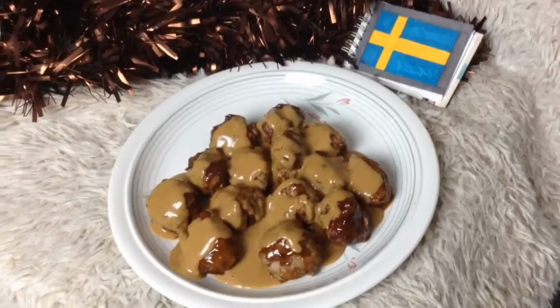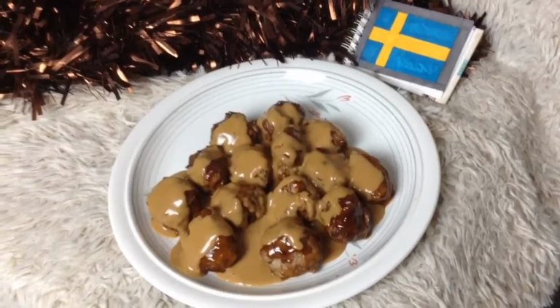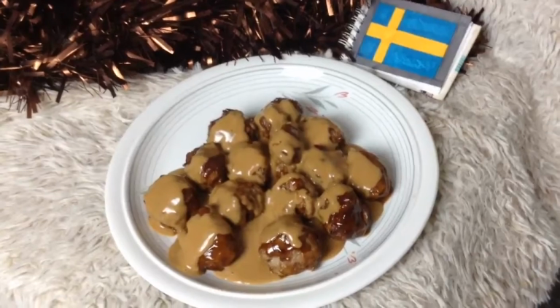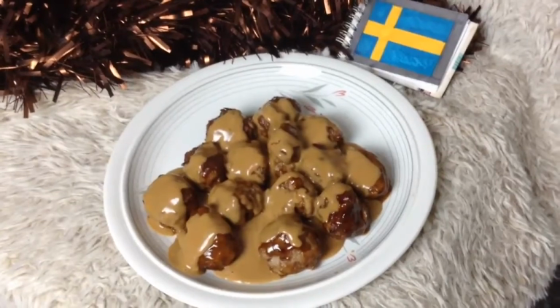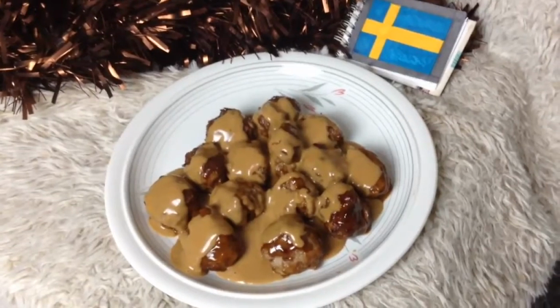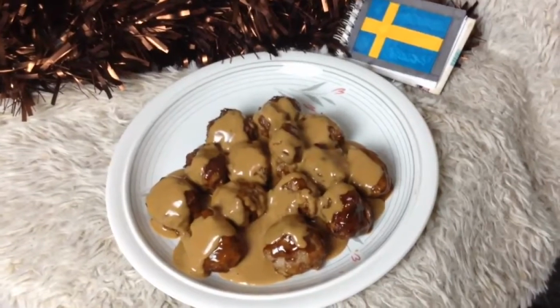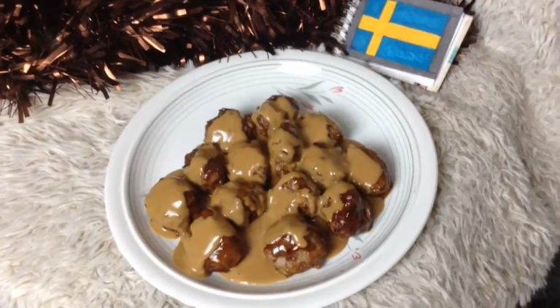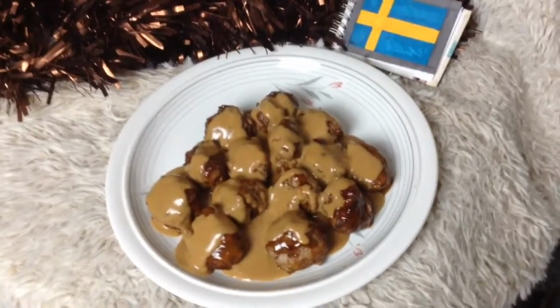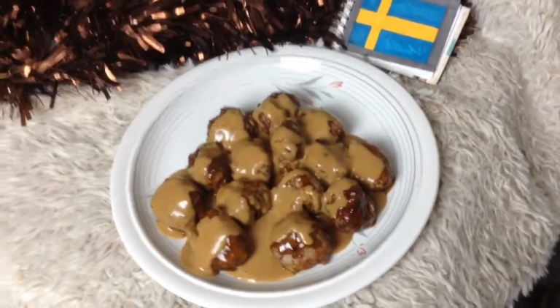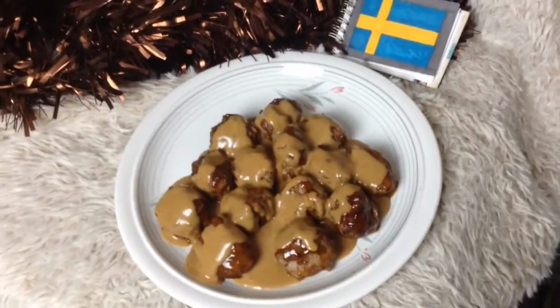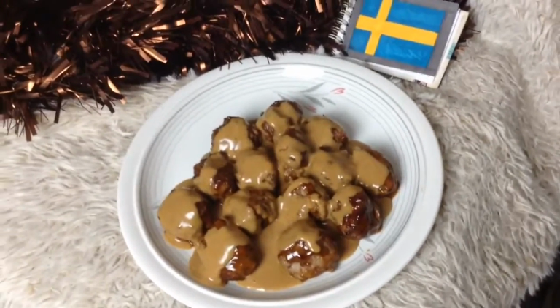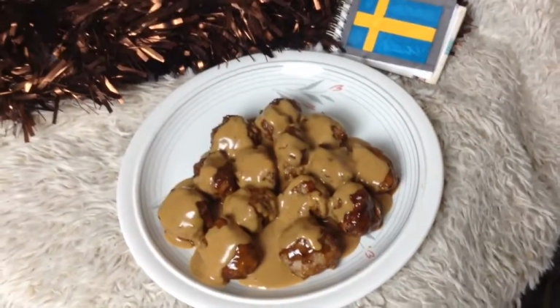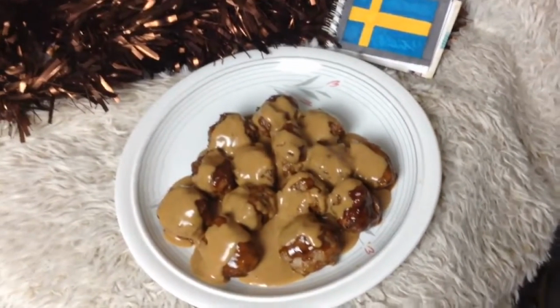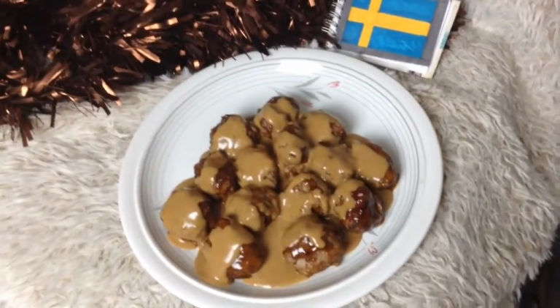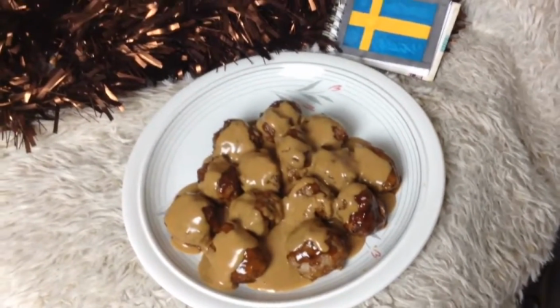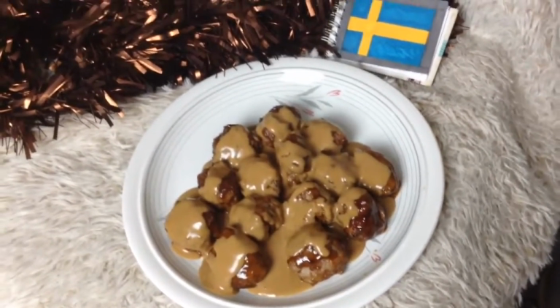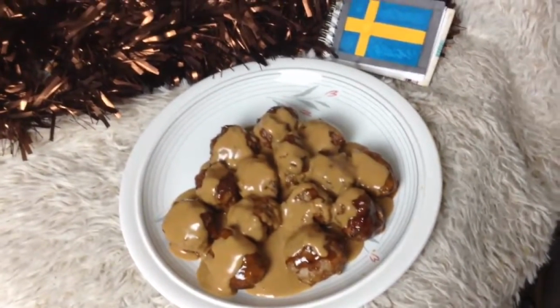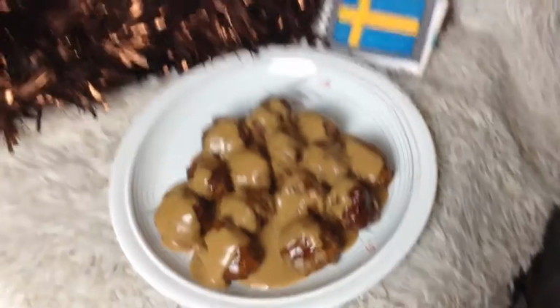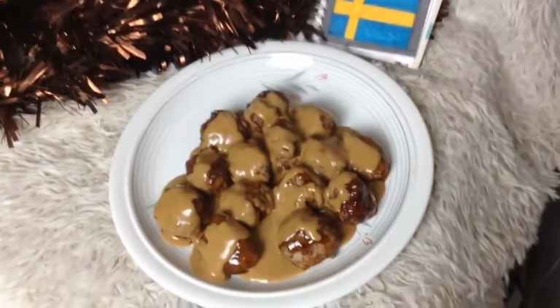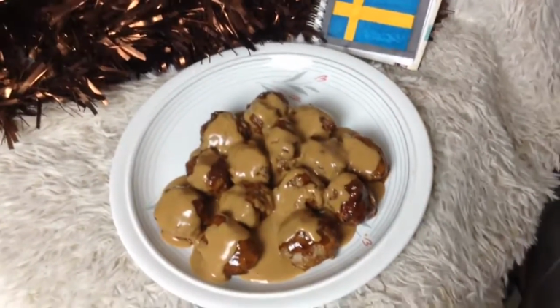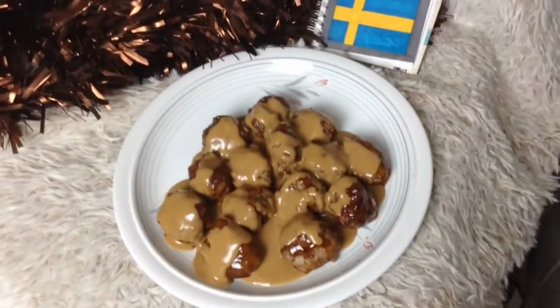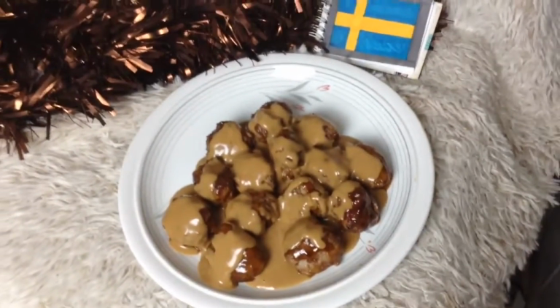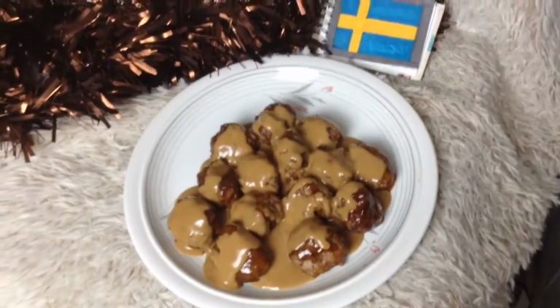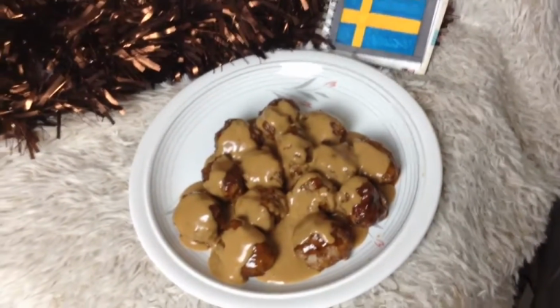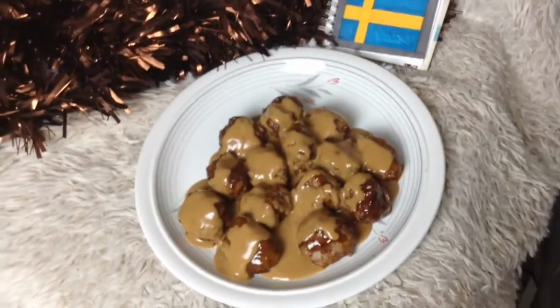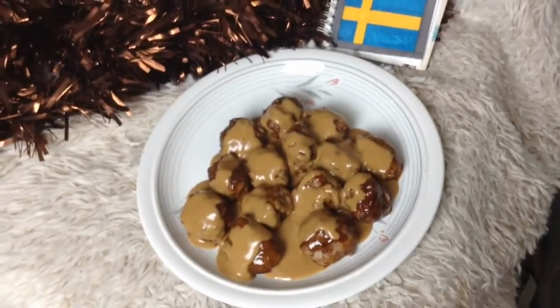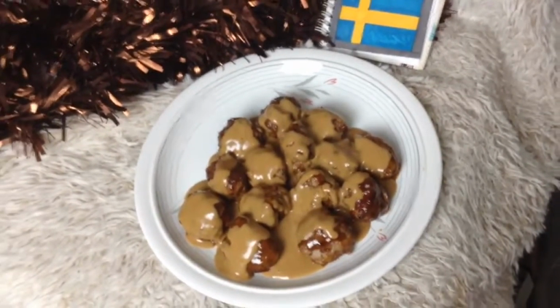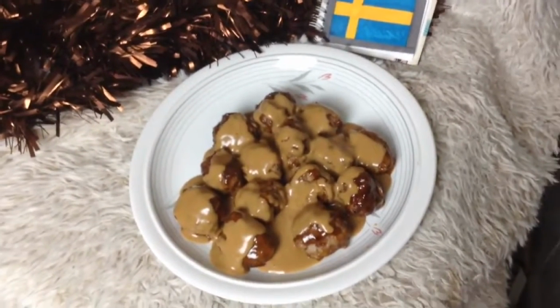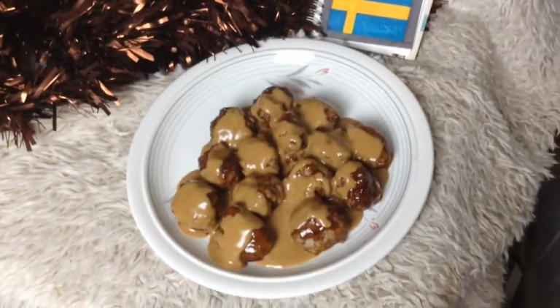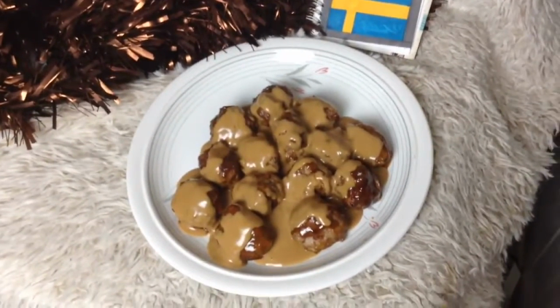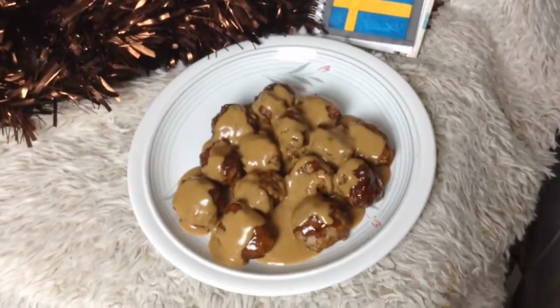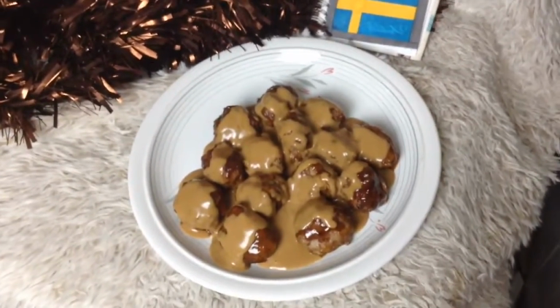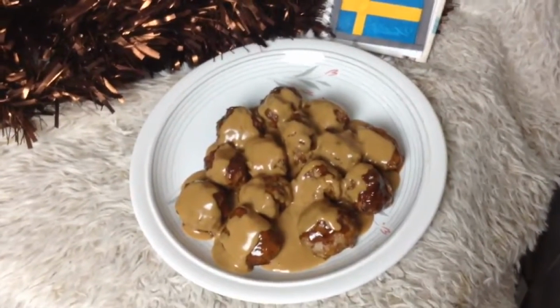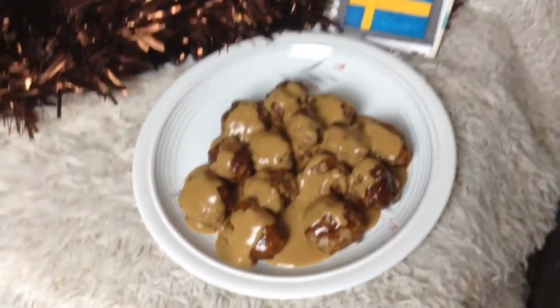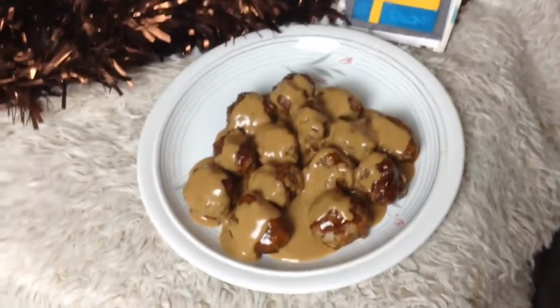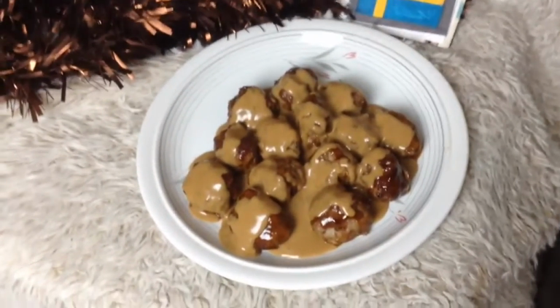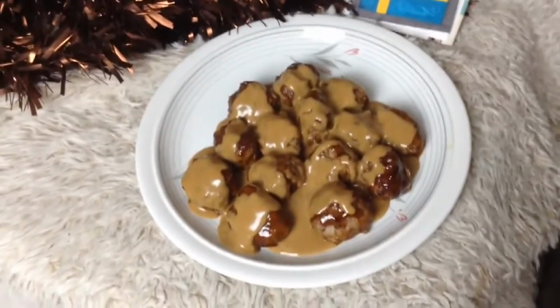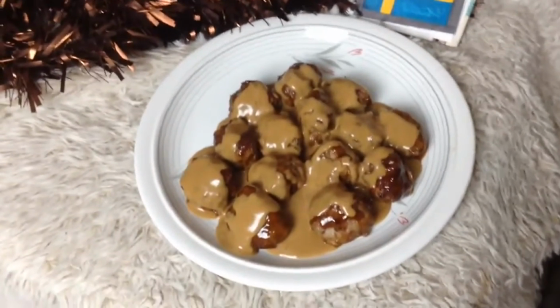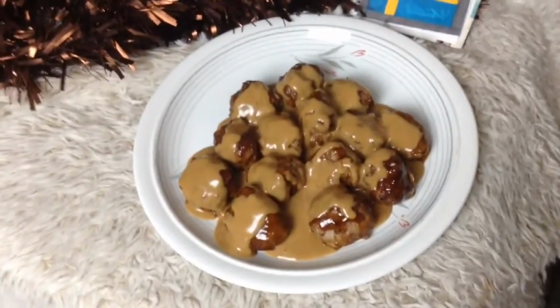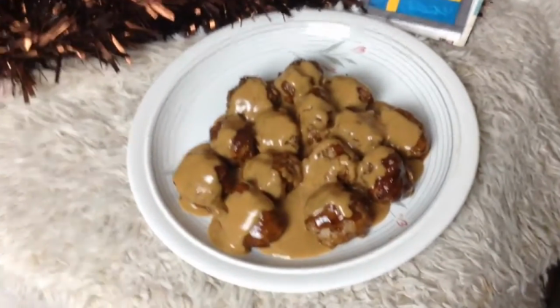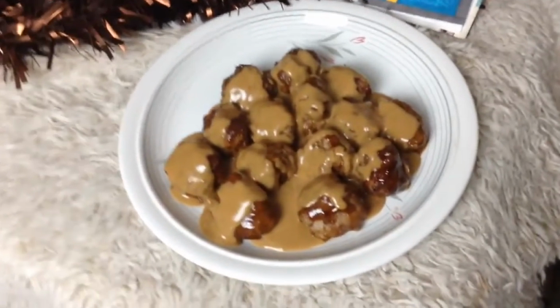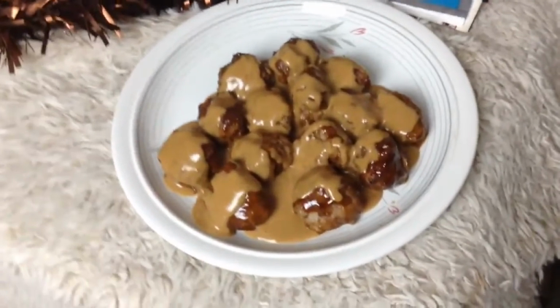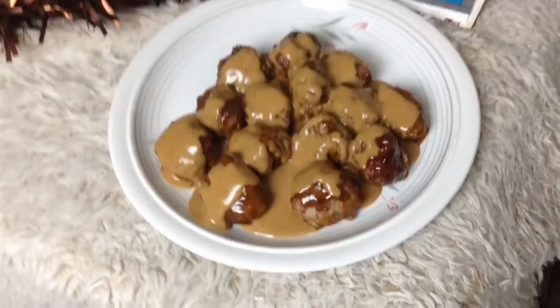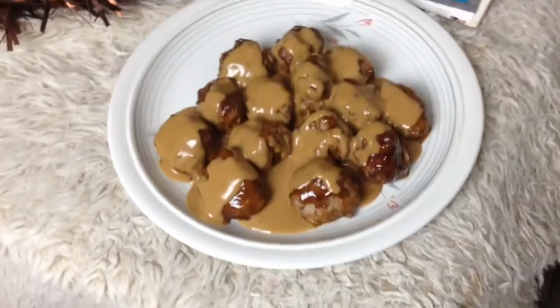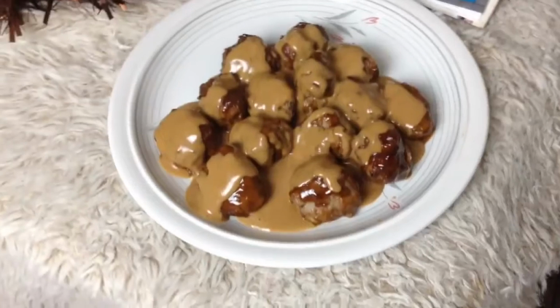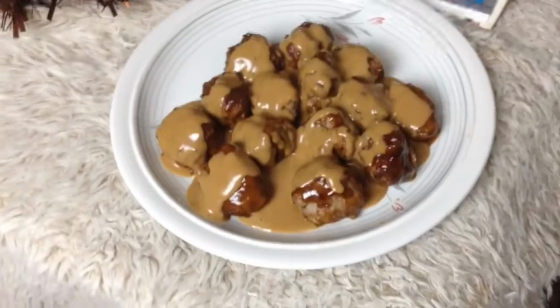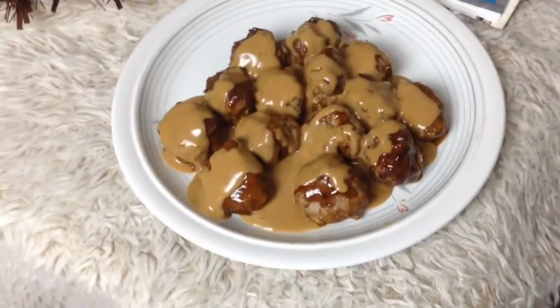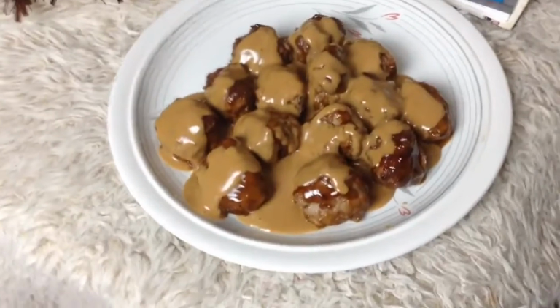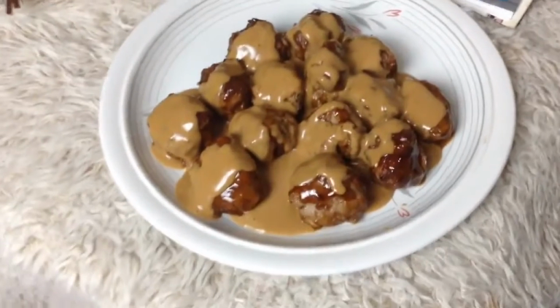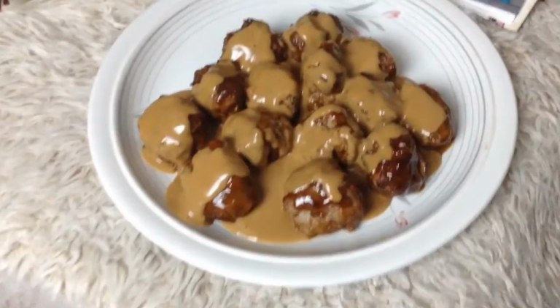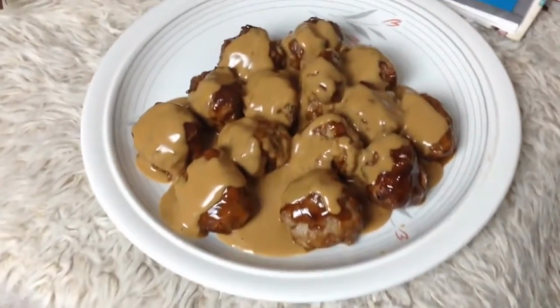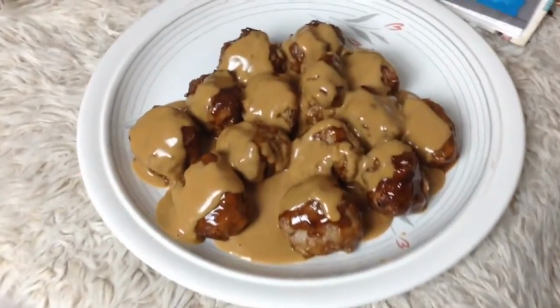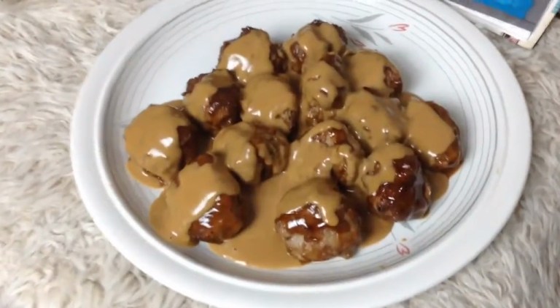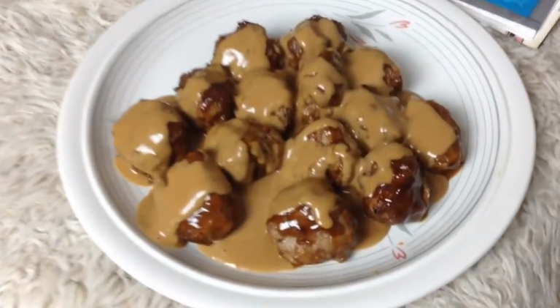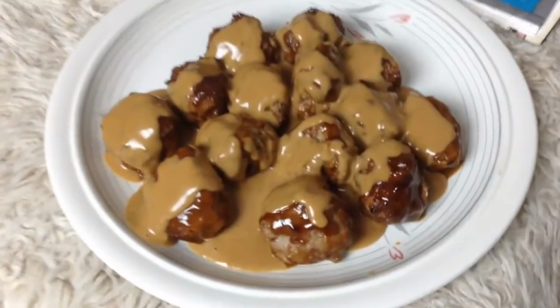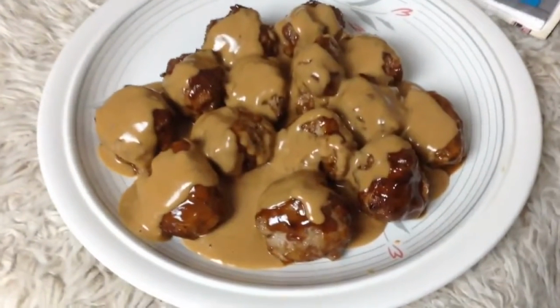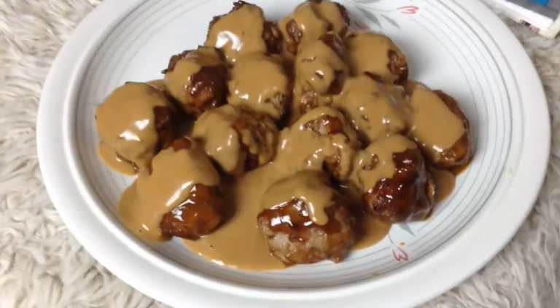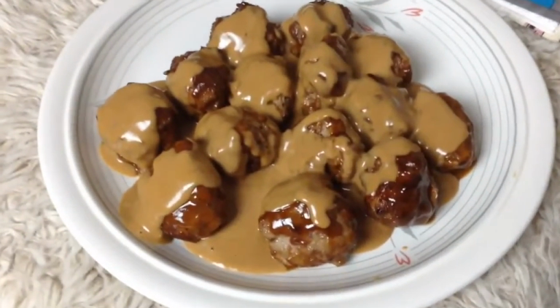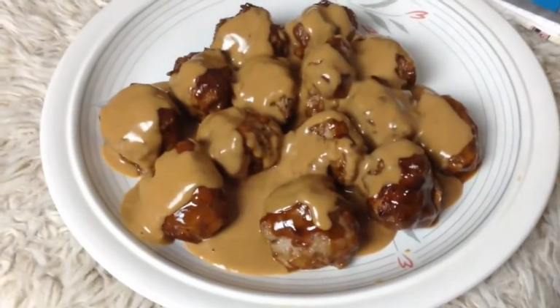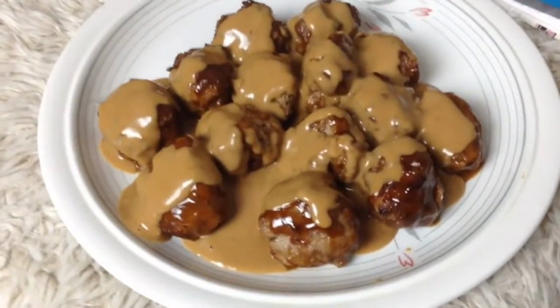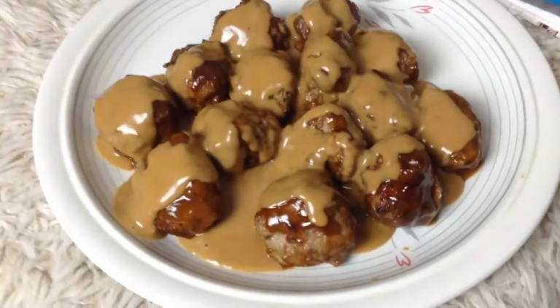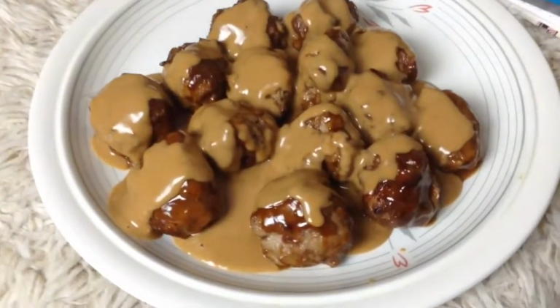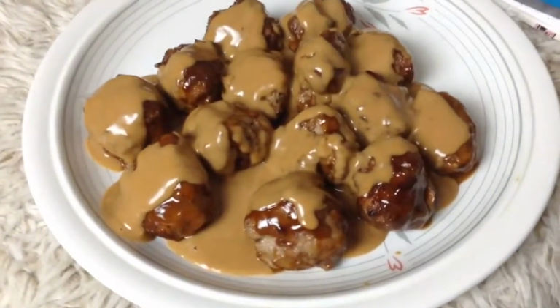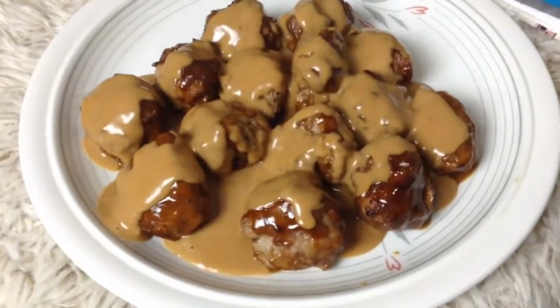Then add your meatballs and stir it all in. Serve on a plate with more sauce on top — look how wonderful that is.